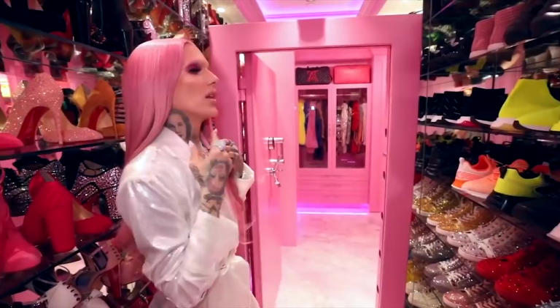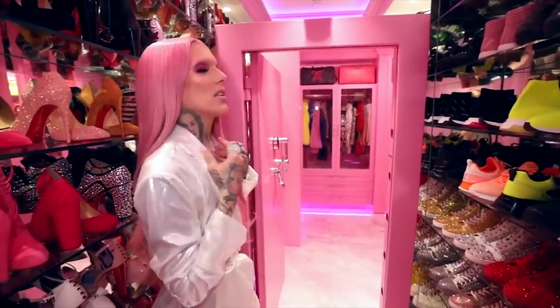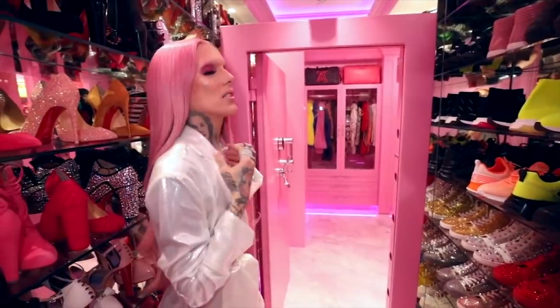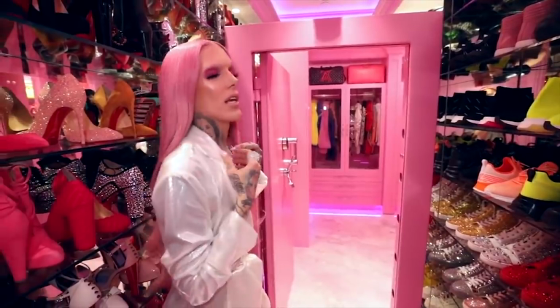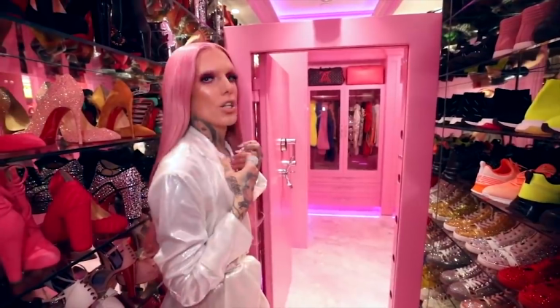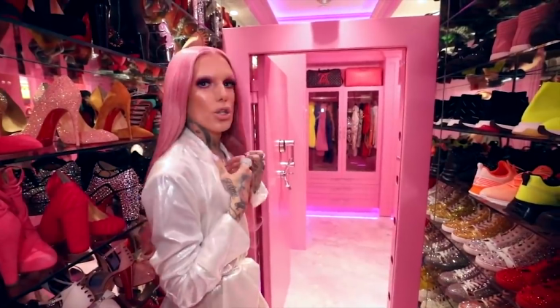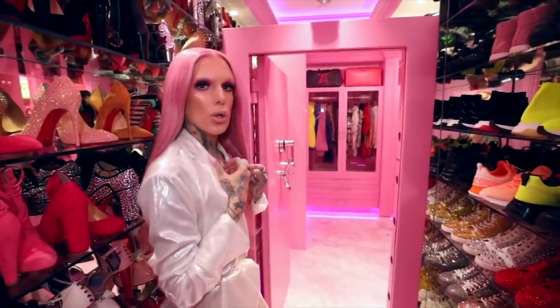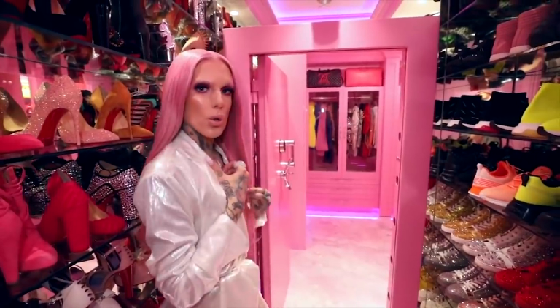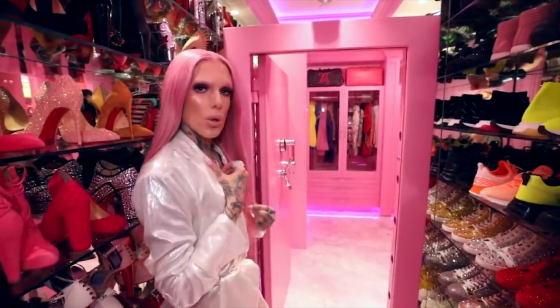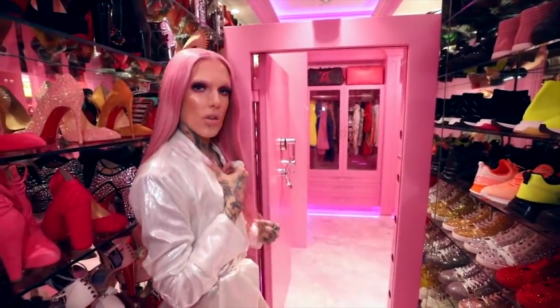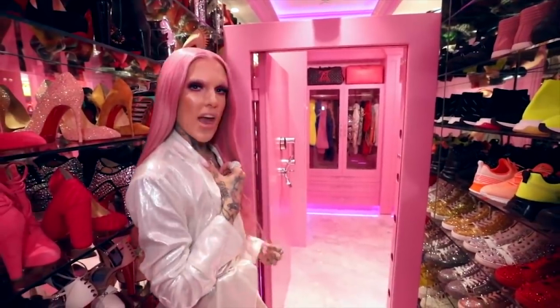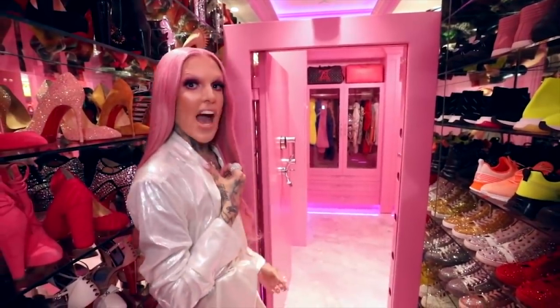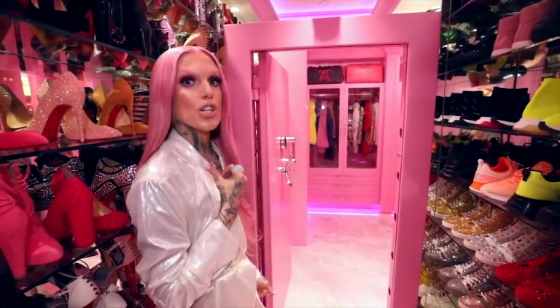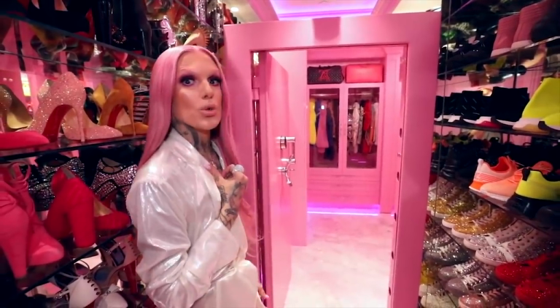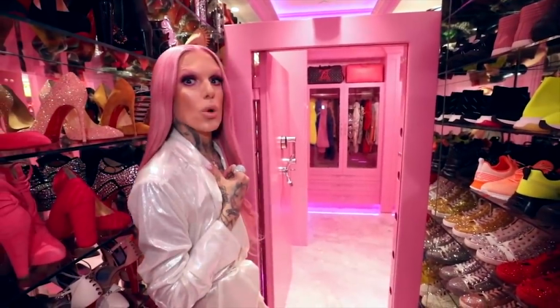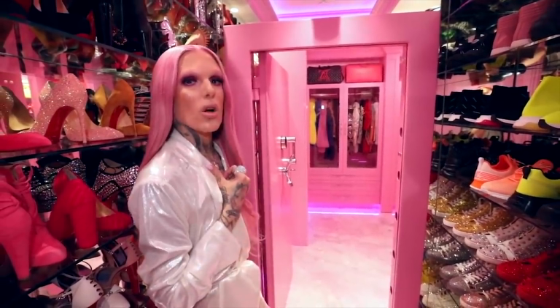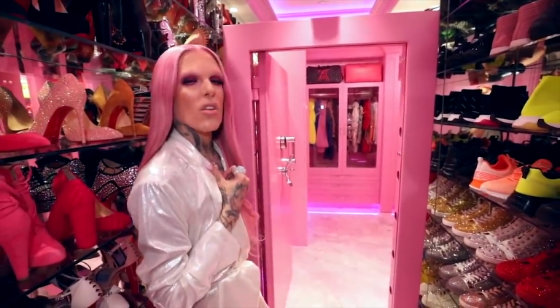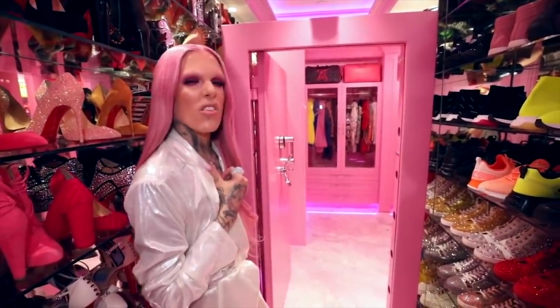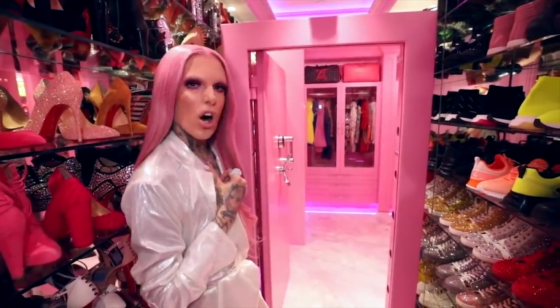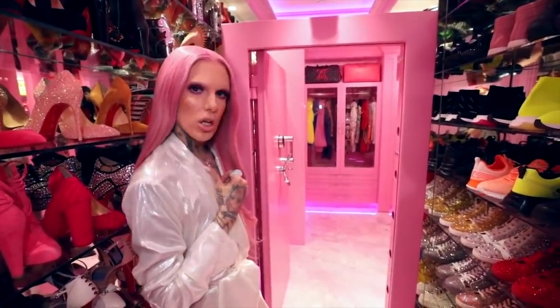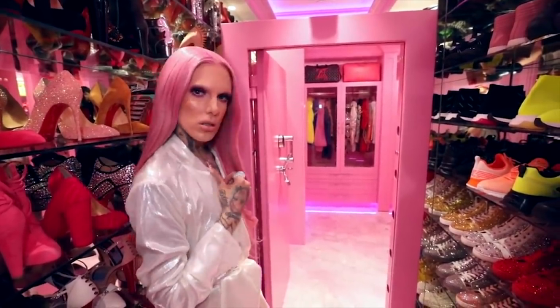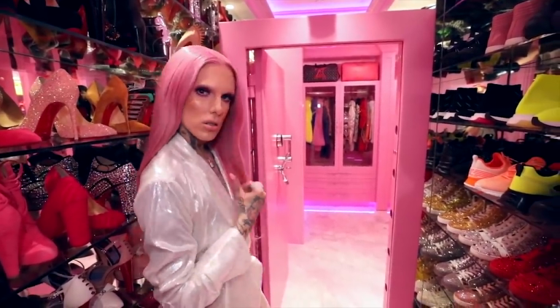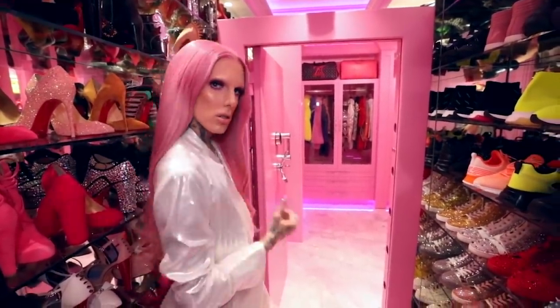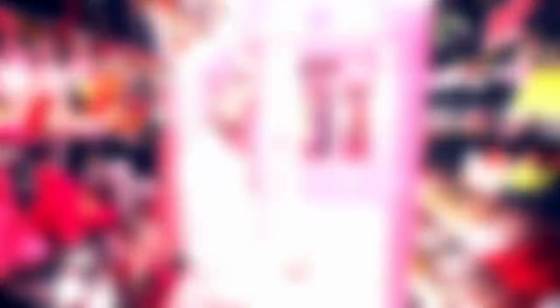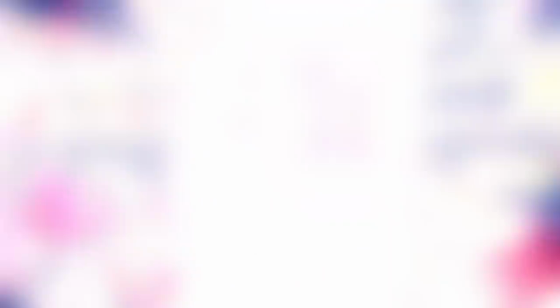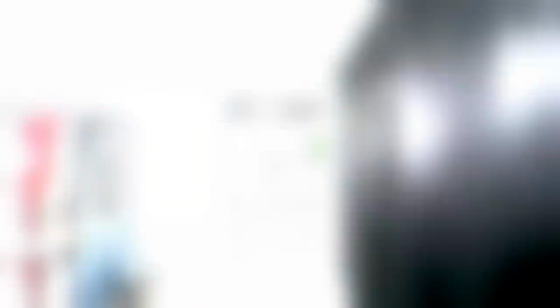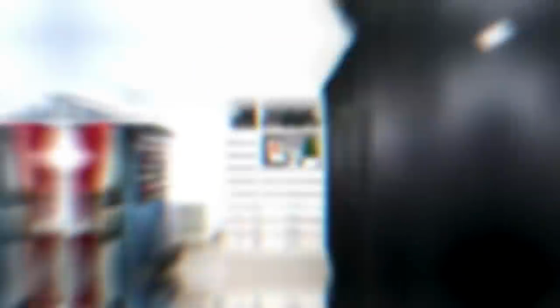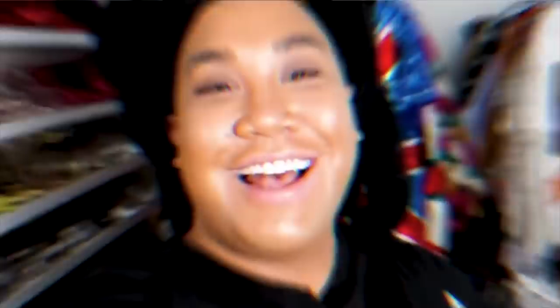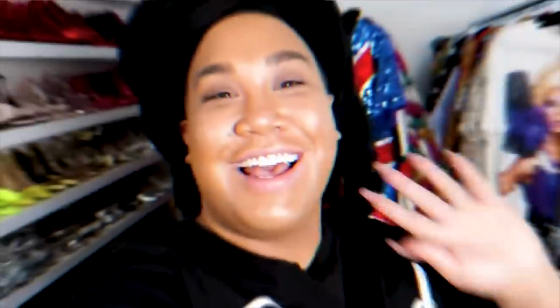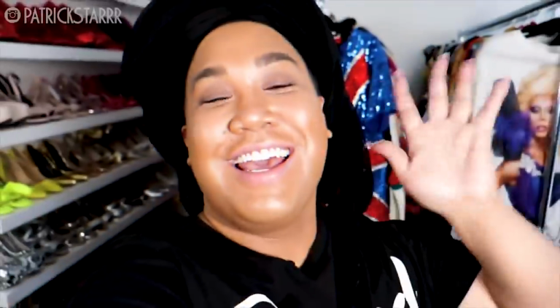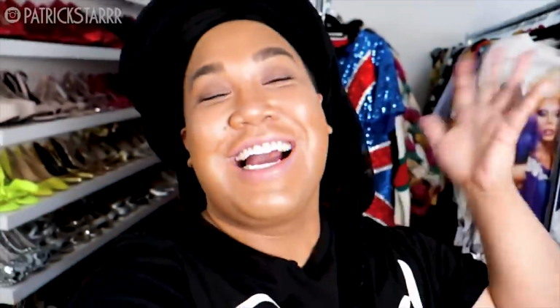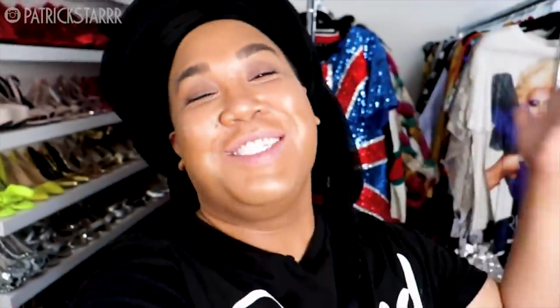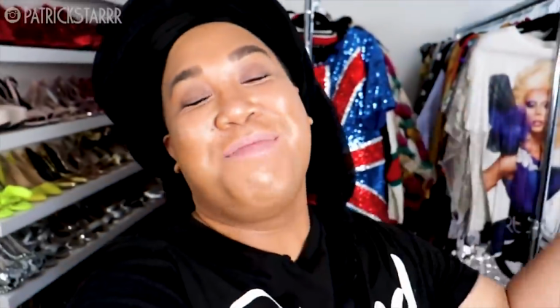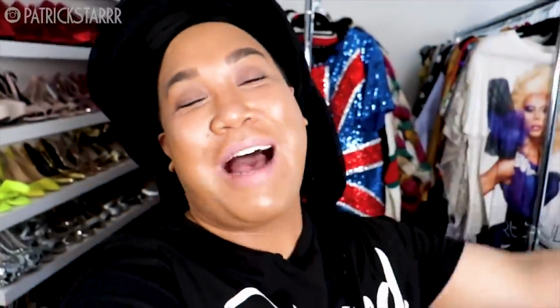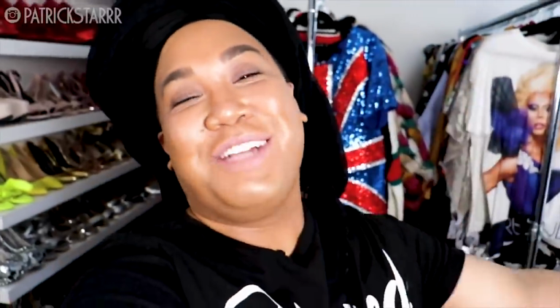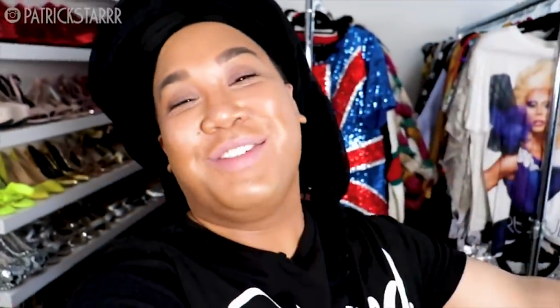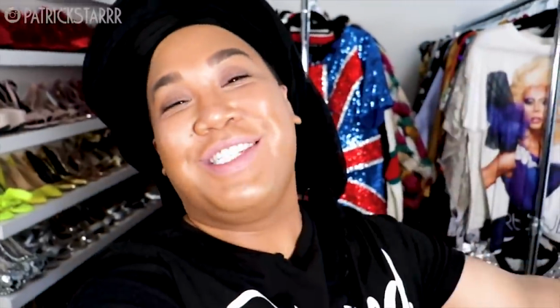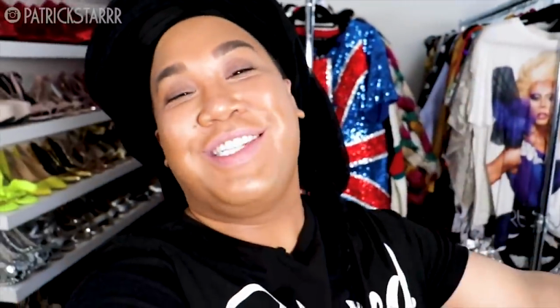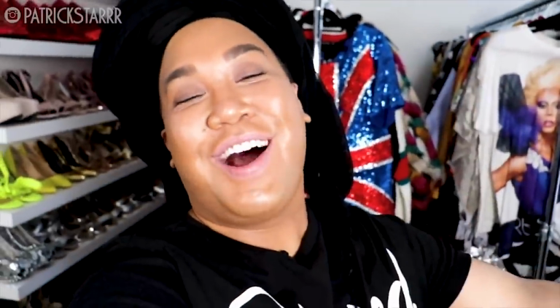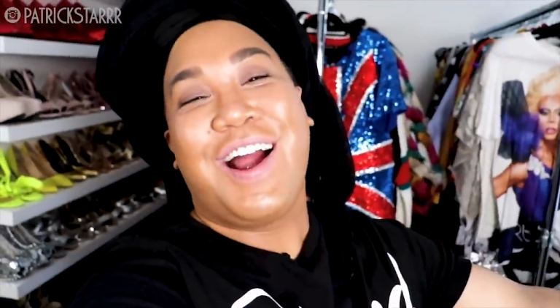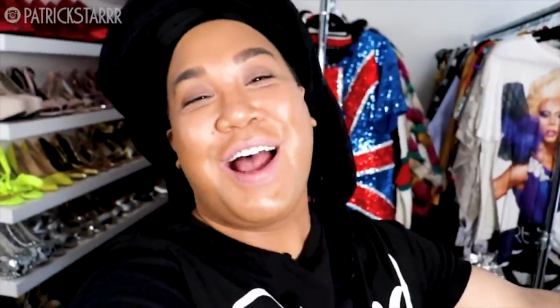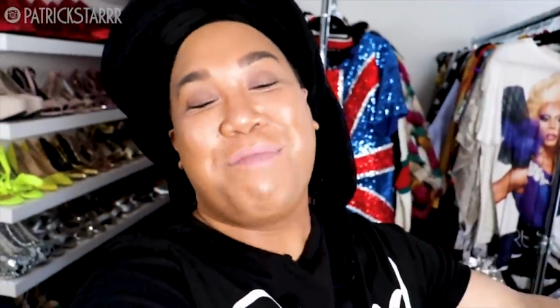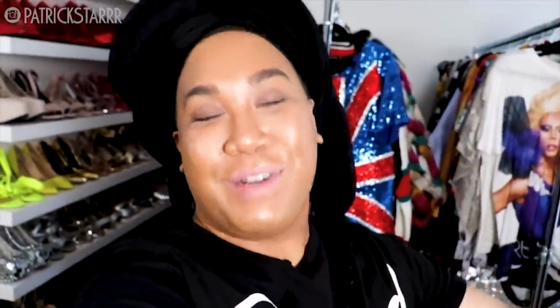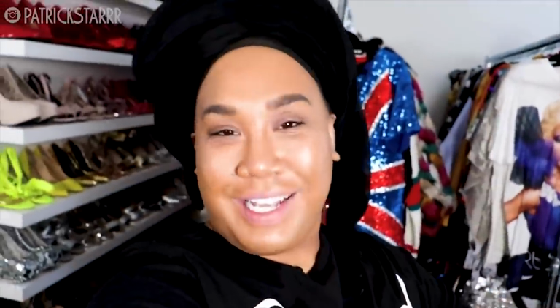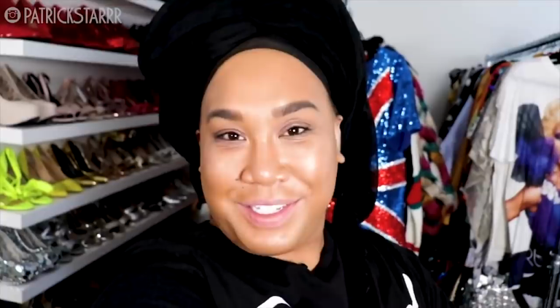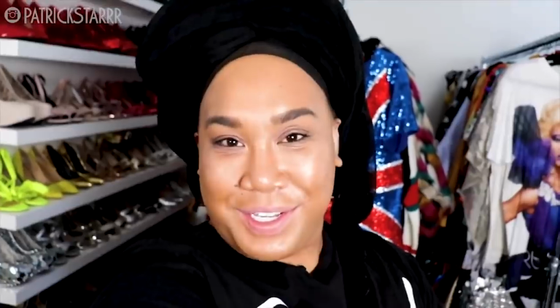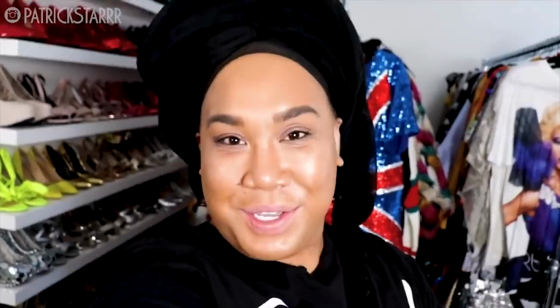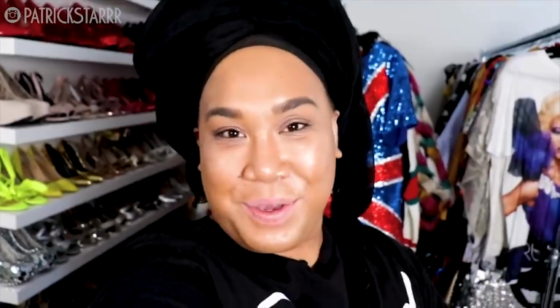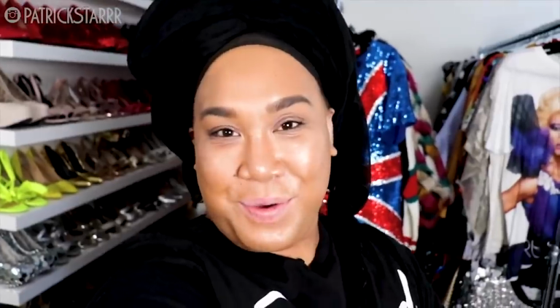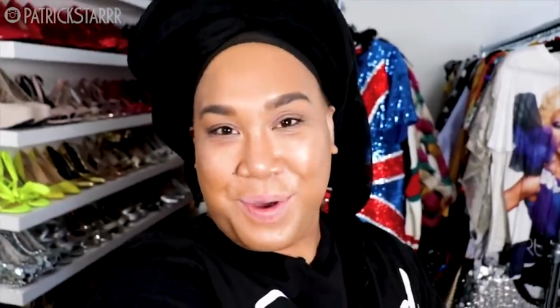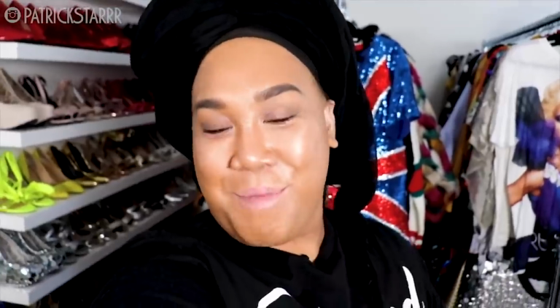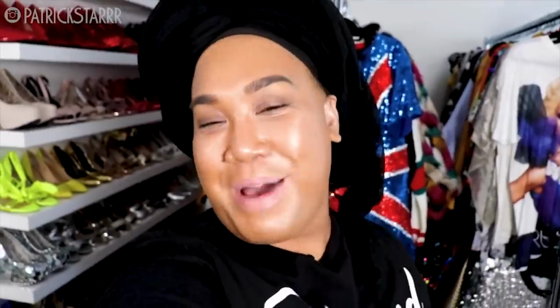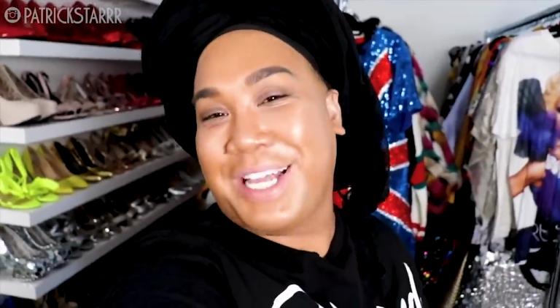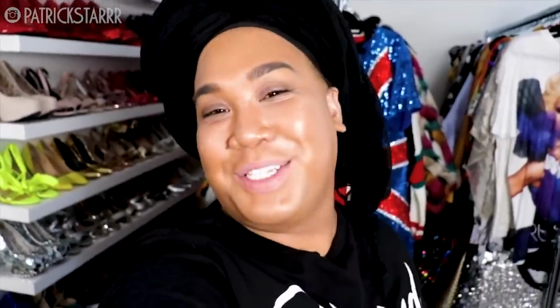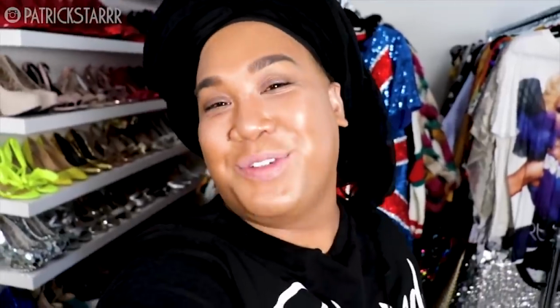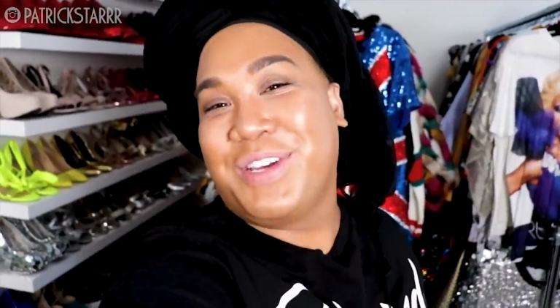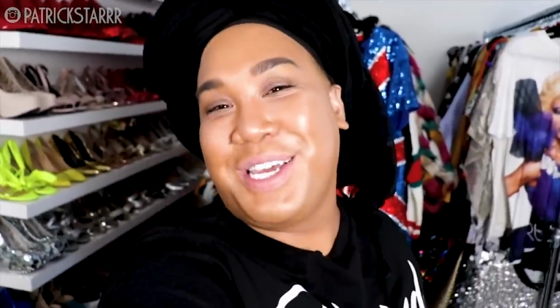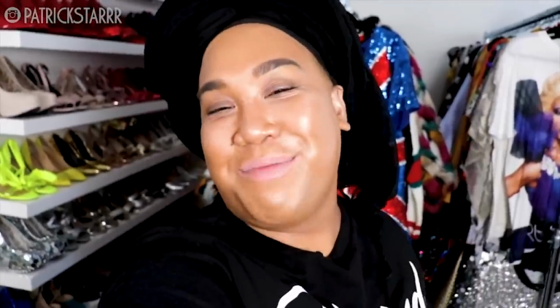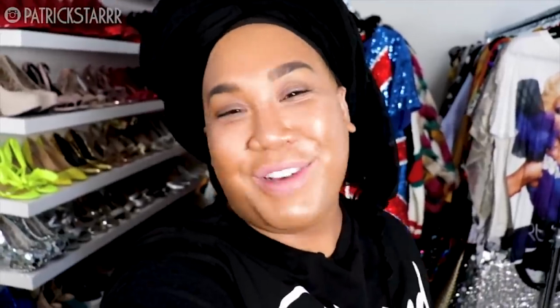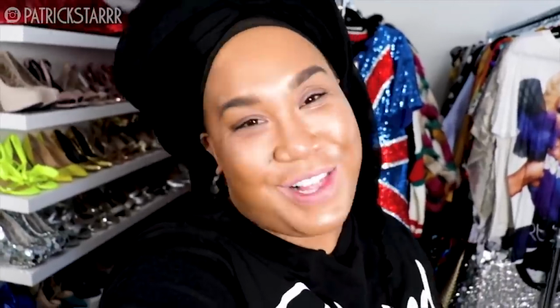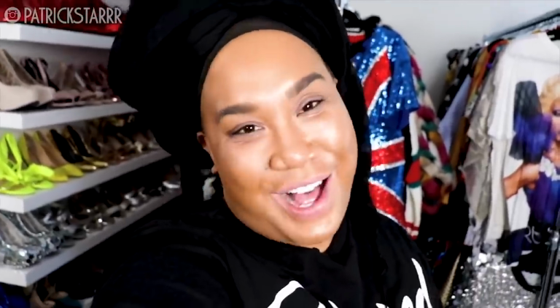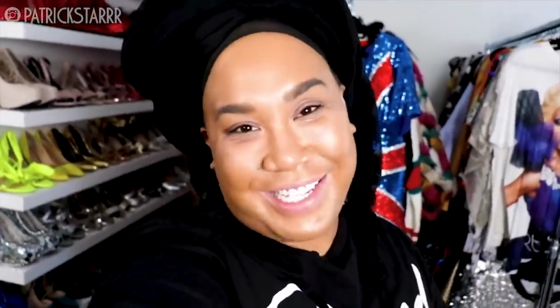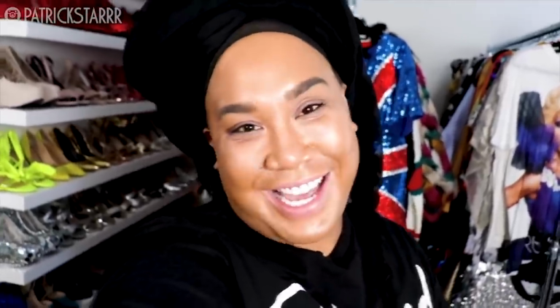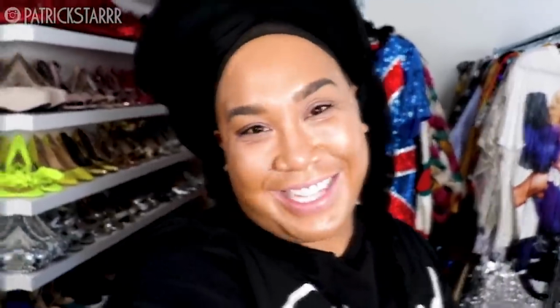Let's get into the actual vault. Hey guys, it's Patrick Starr — I present to you my dream closet.